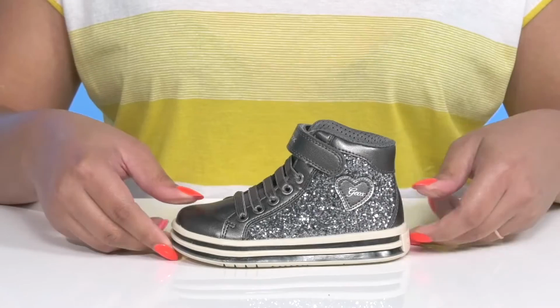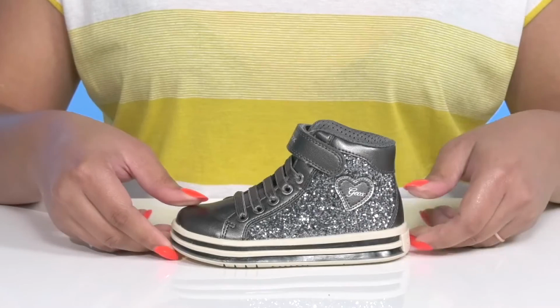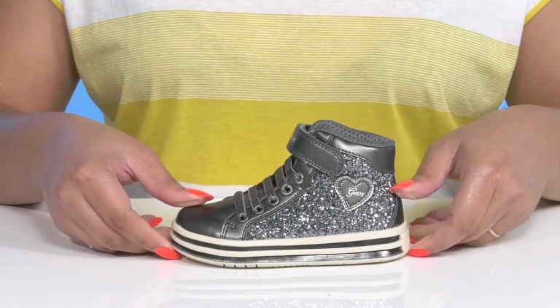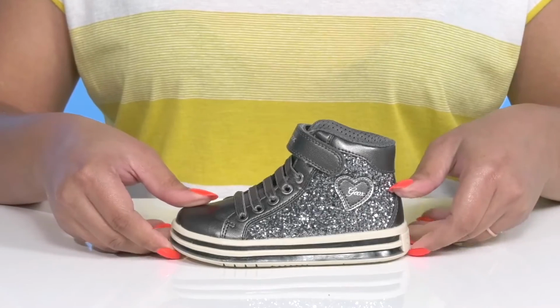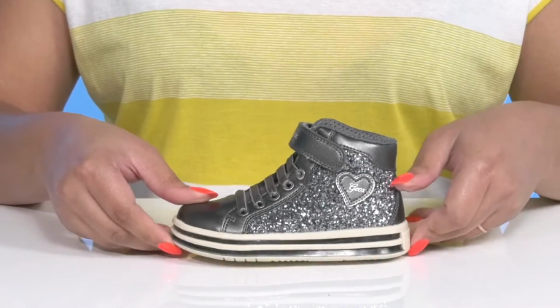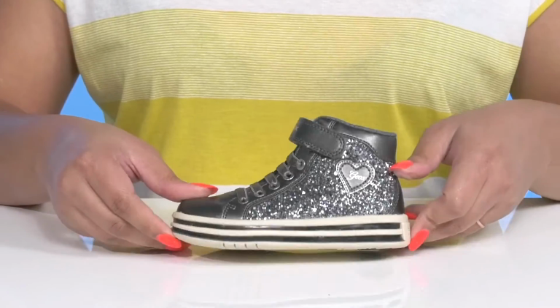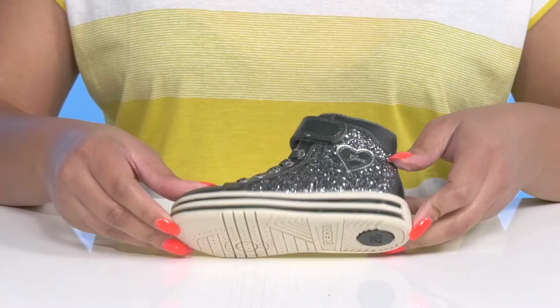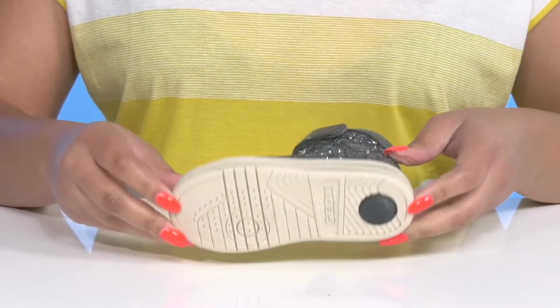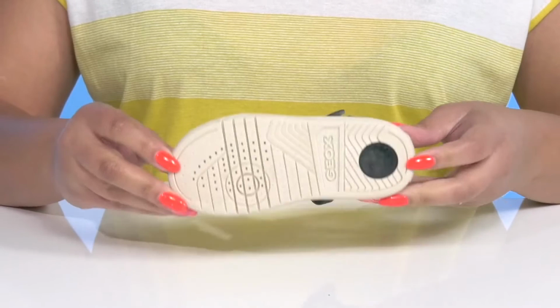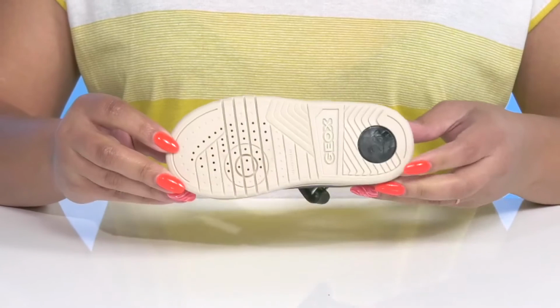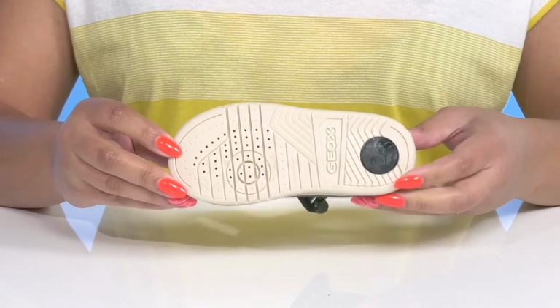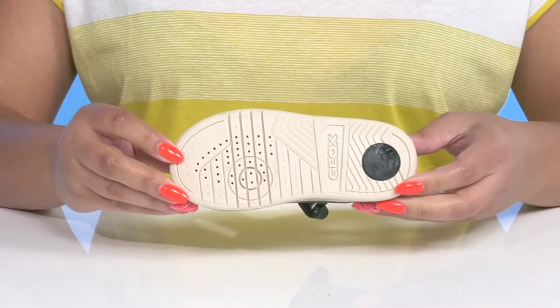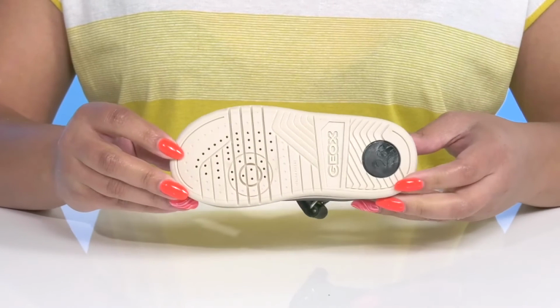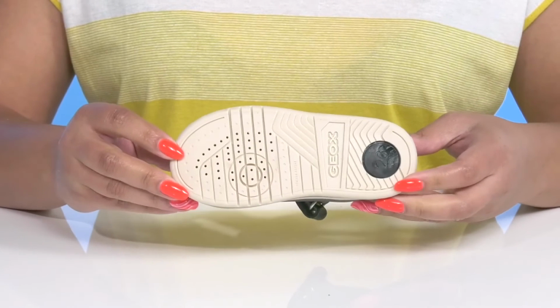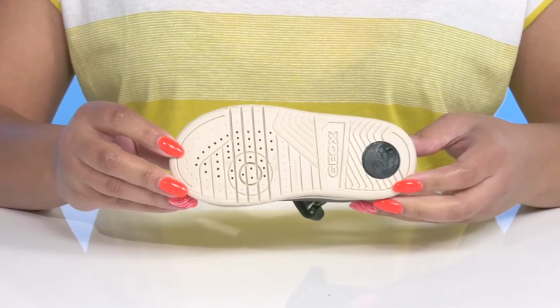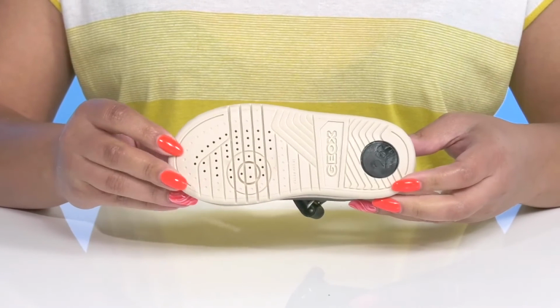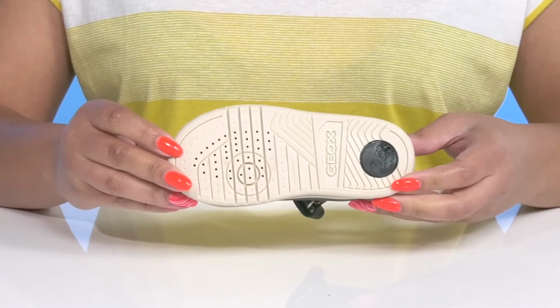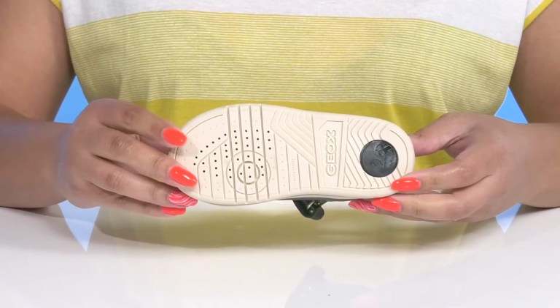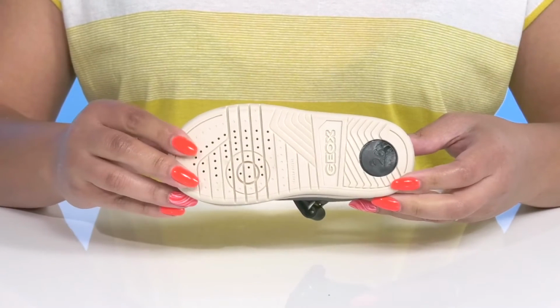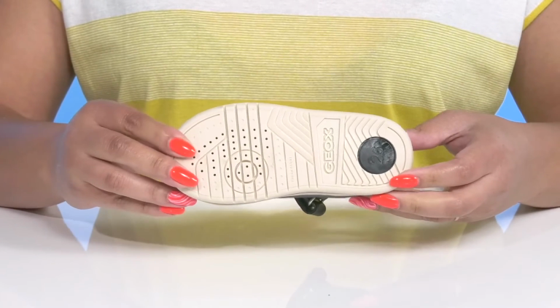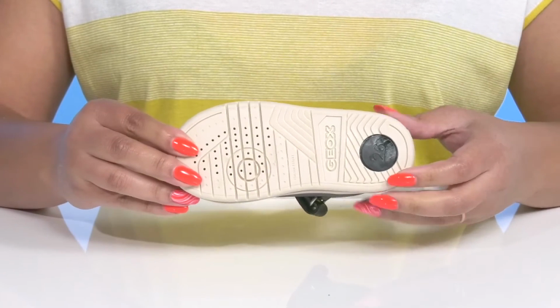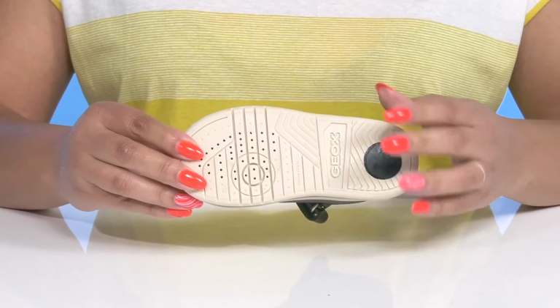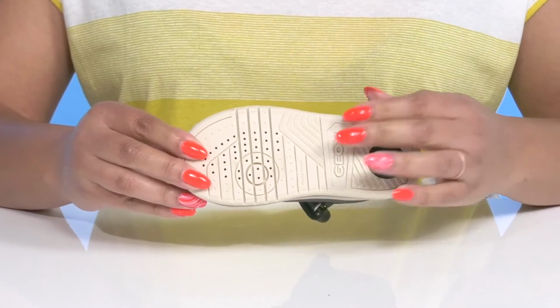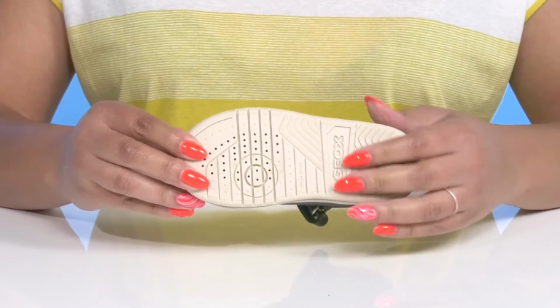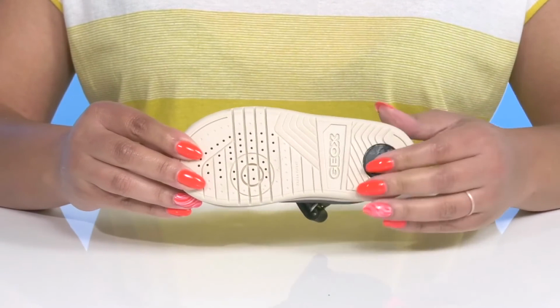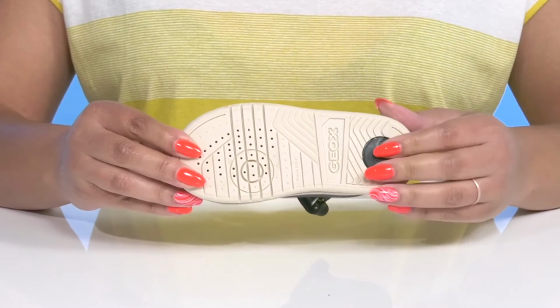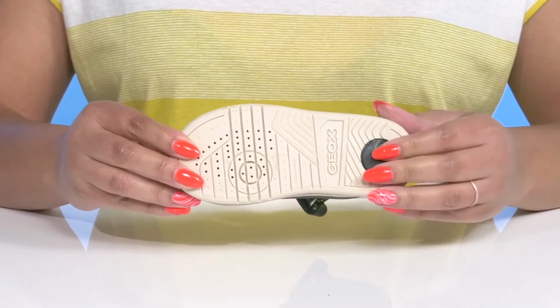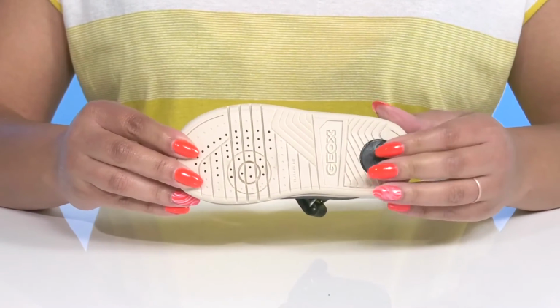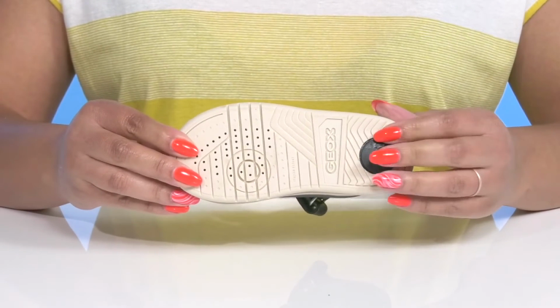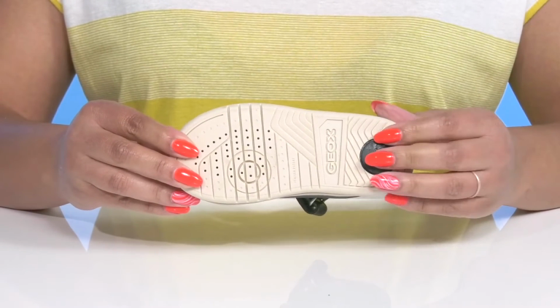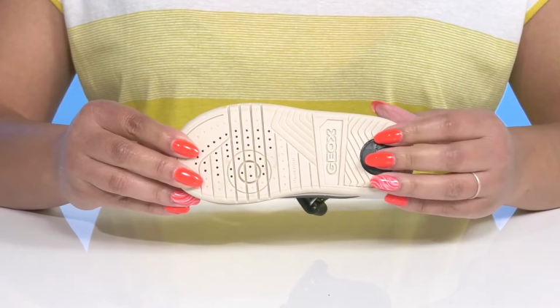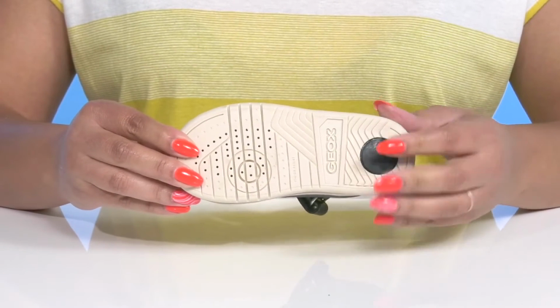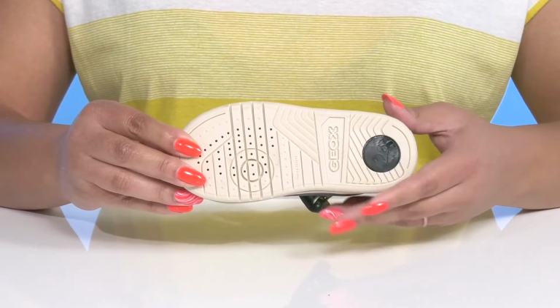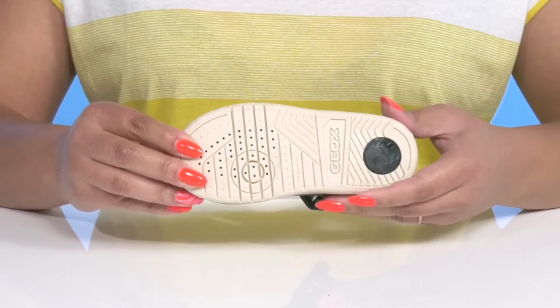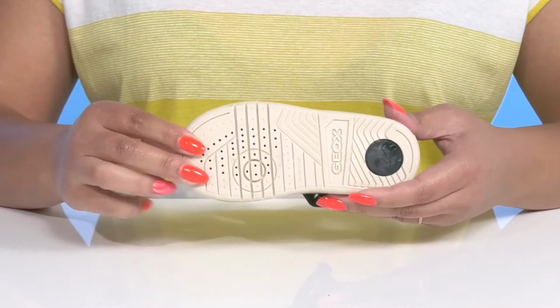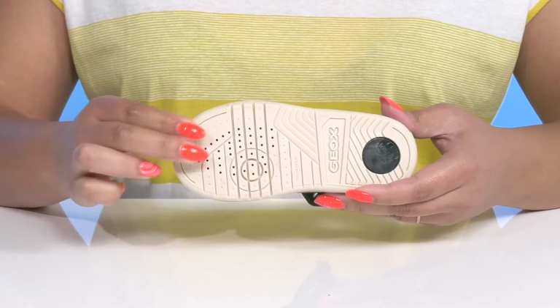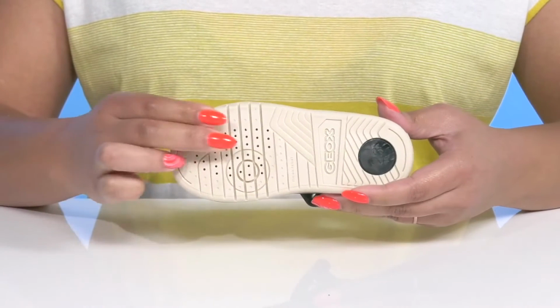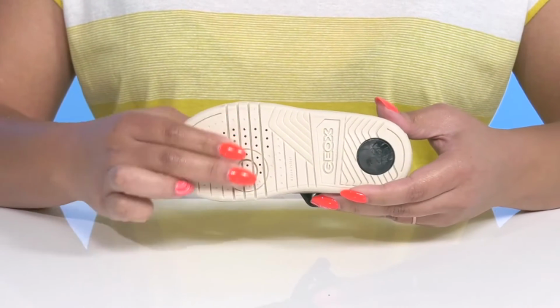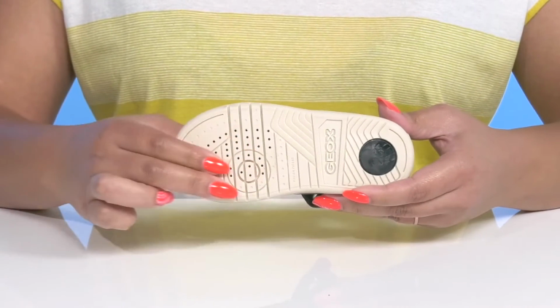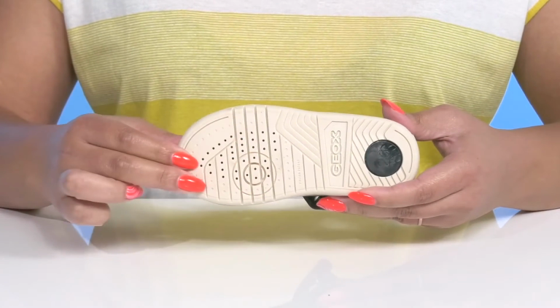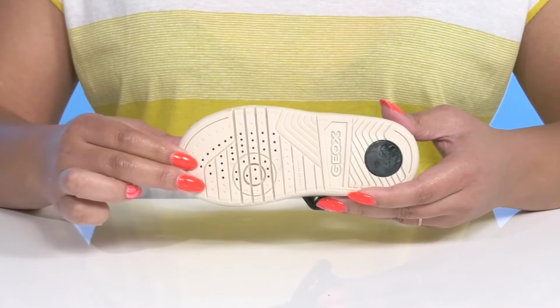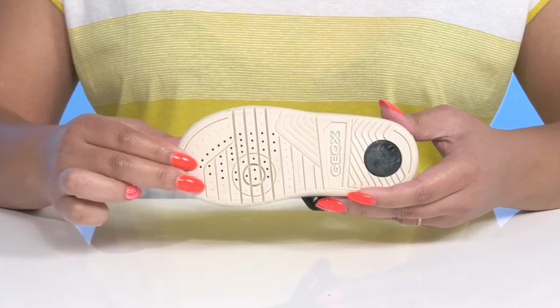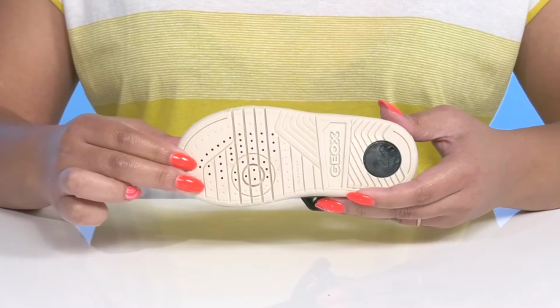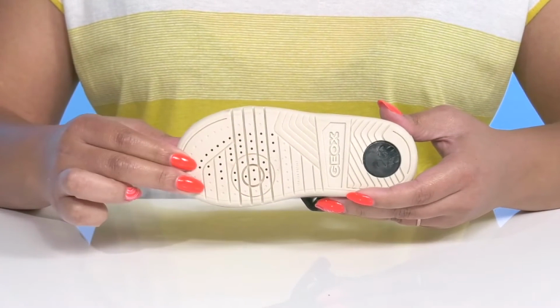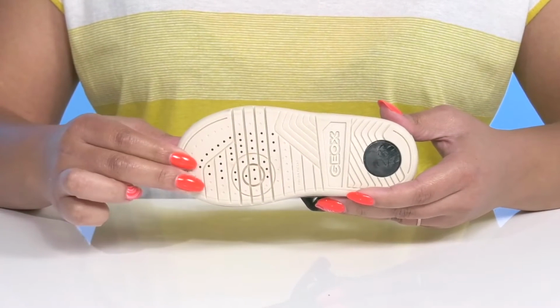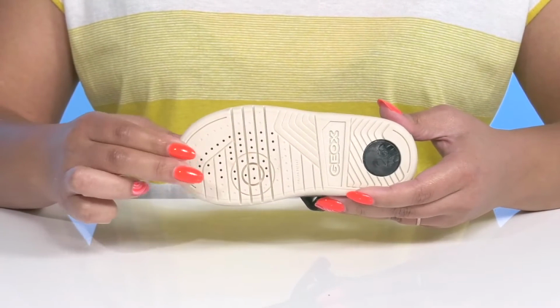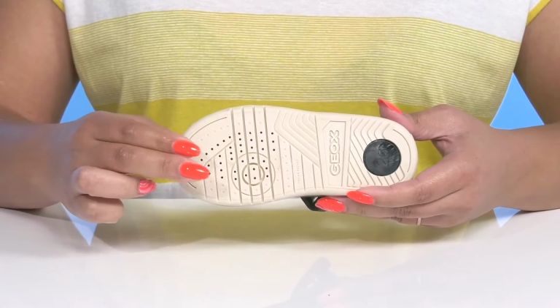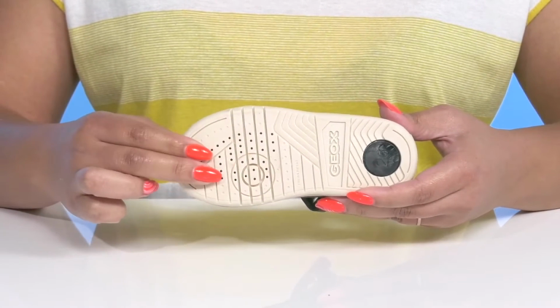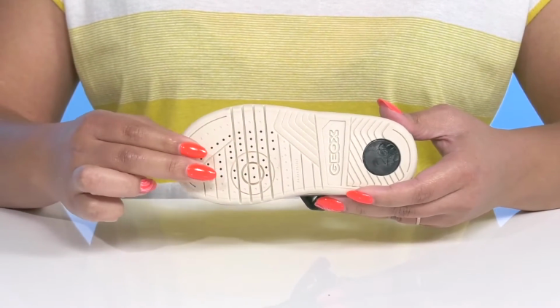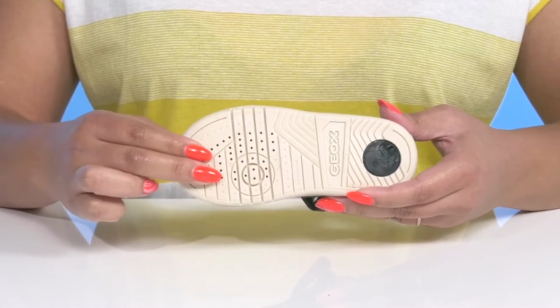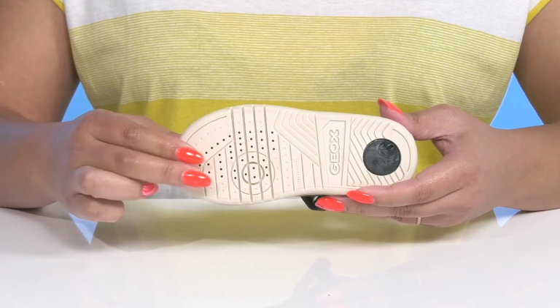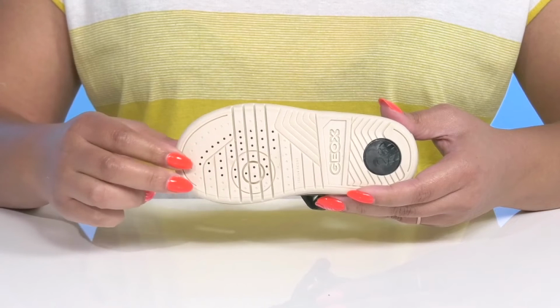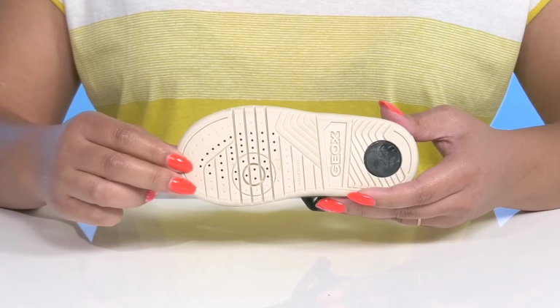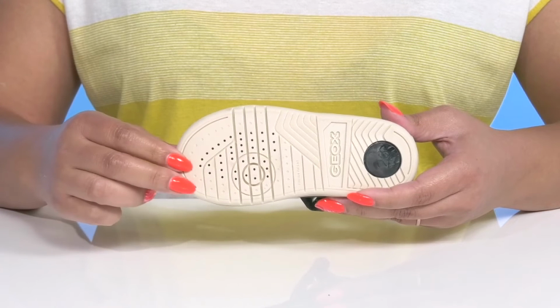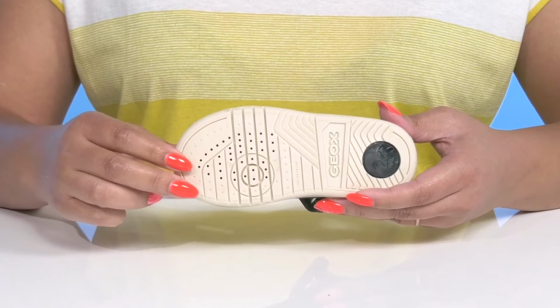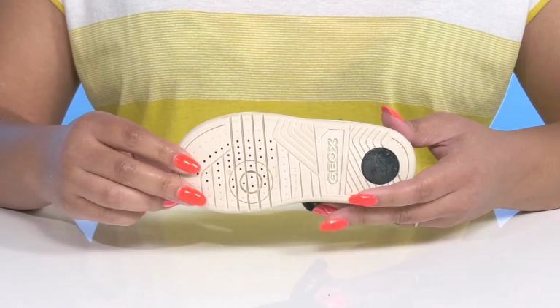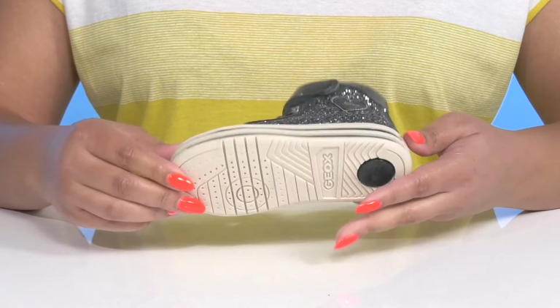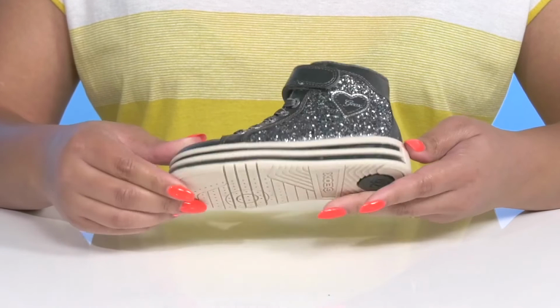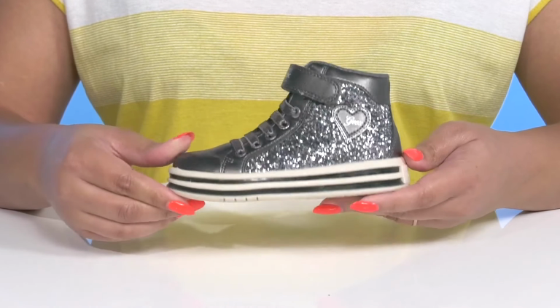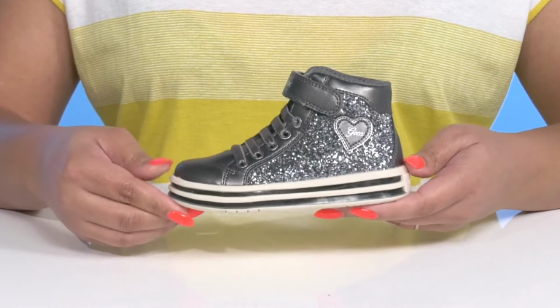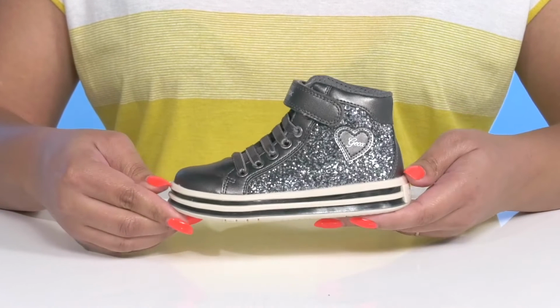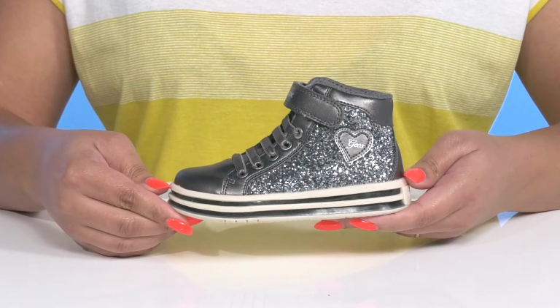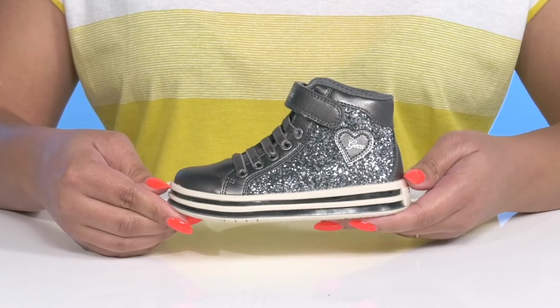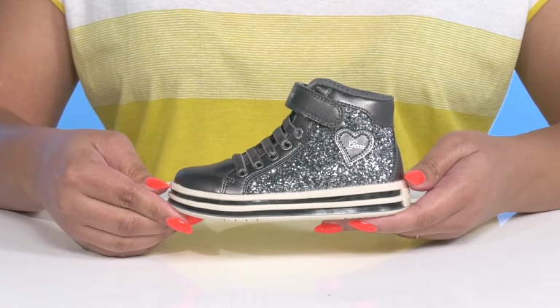It's all on top of a durable synthetic outsole that is grippy to keep them stable with more perforations that expel sweat, but doesn't let moisture back in.